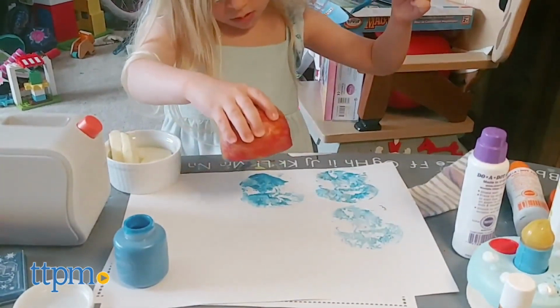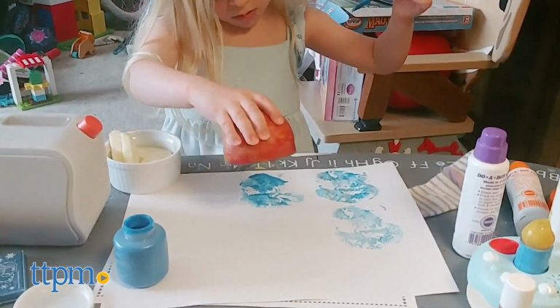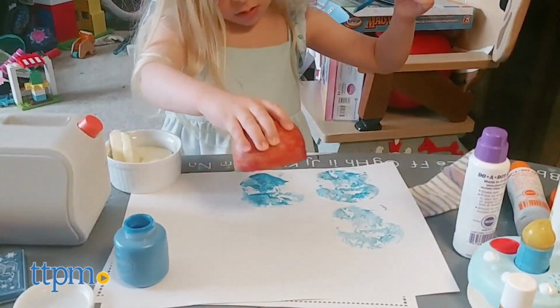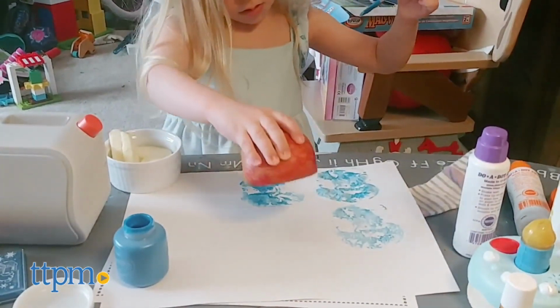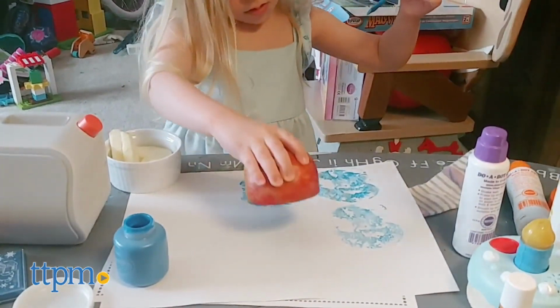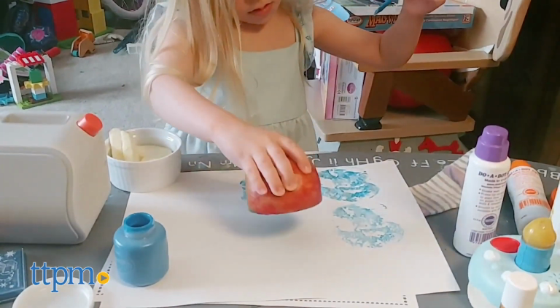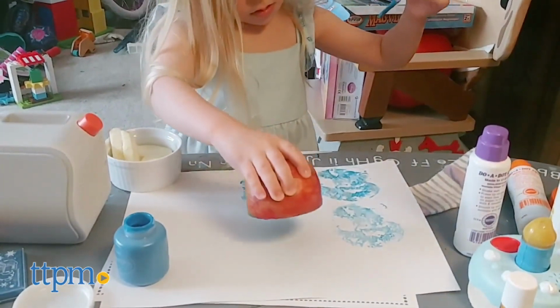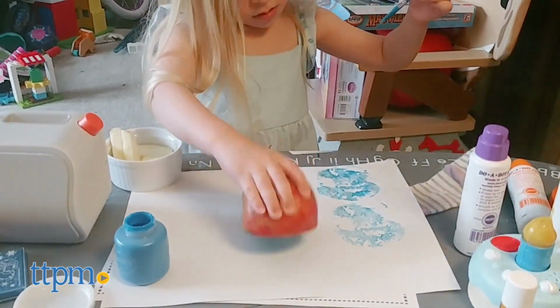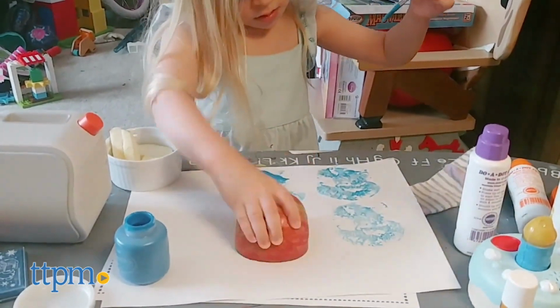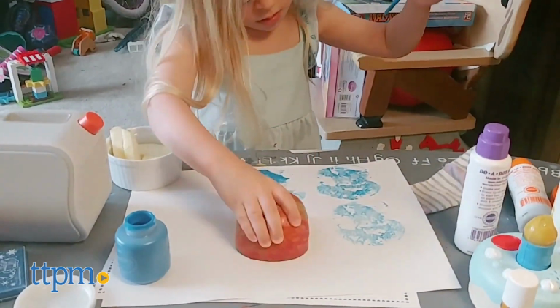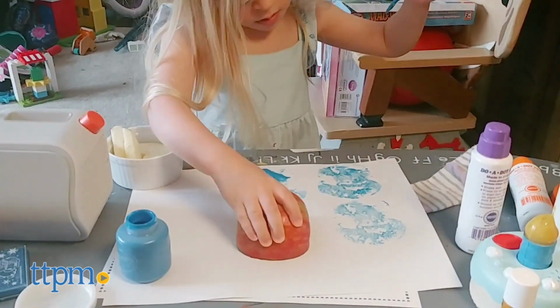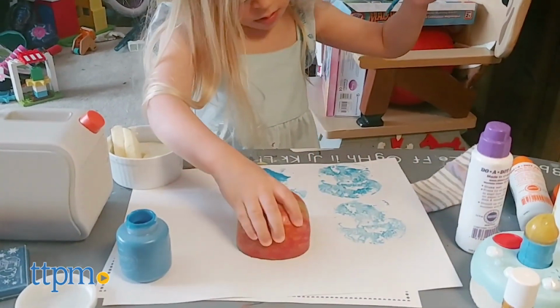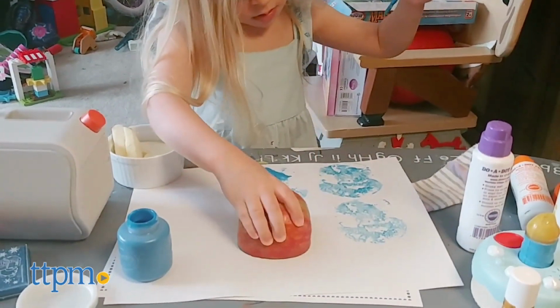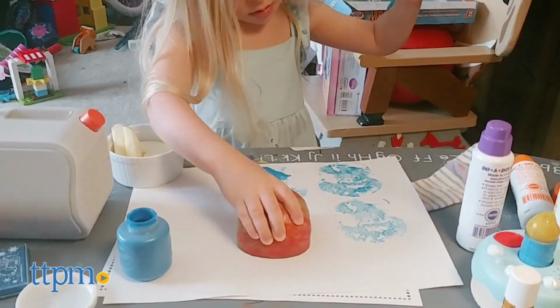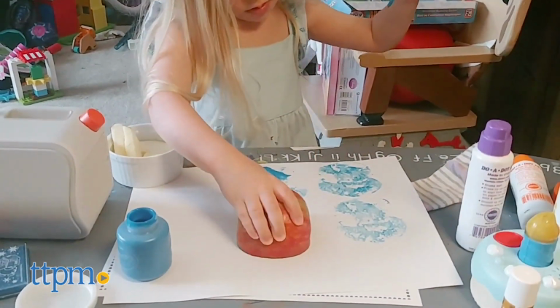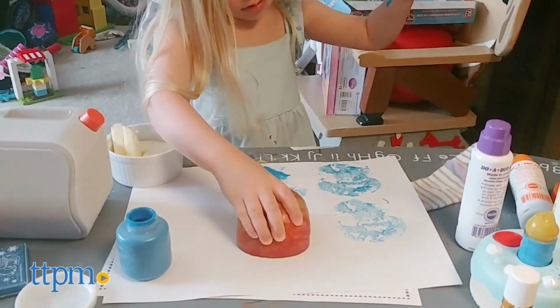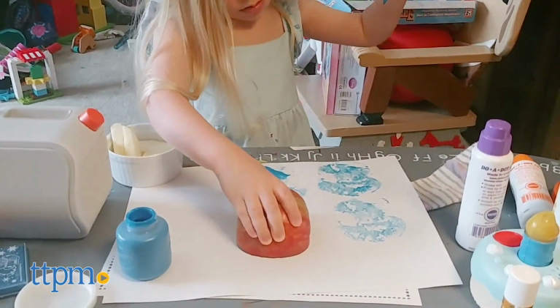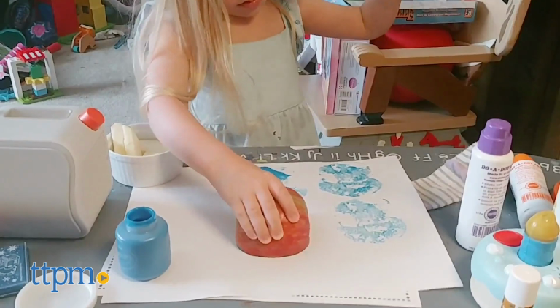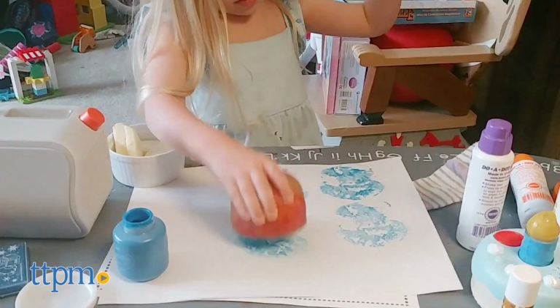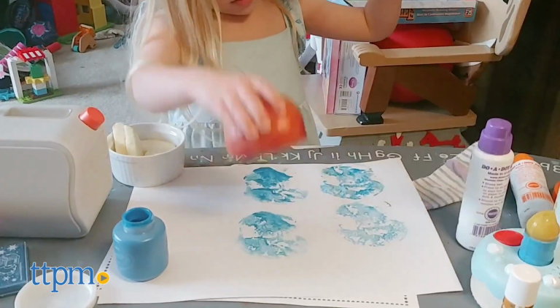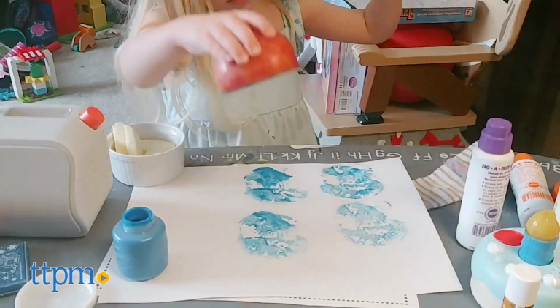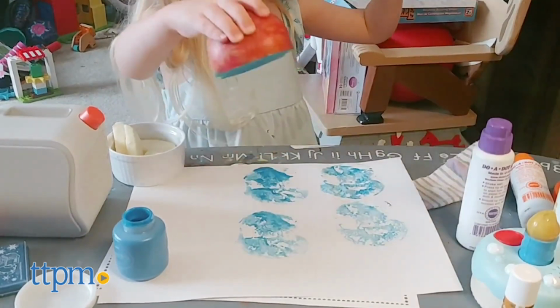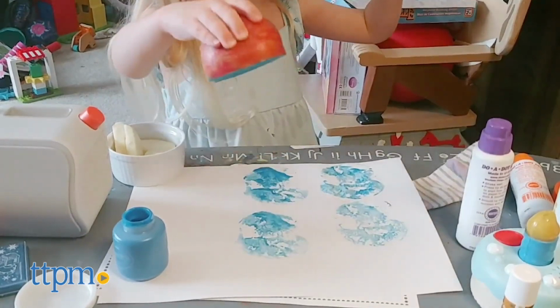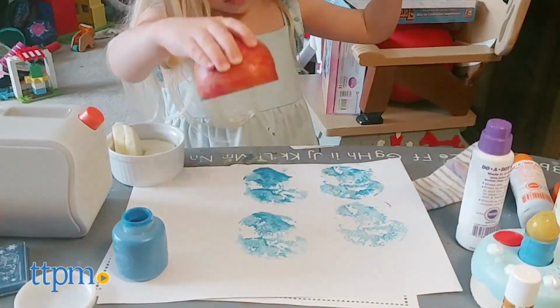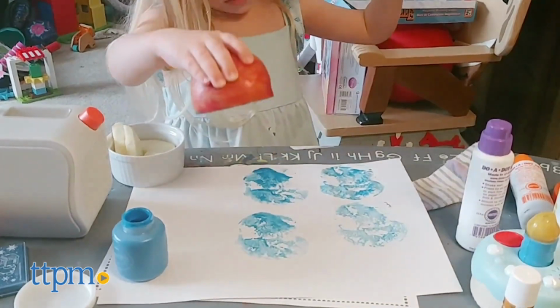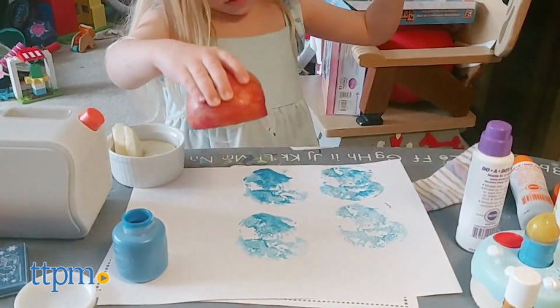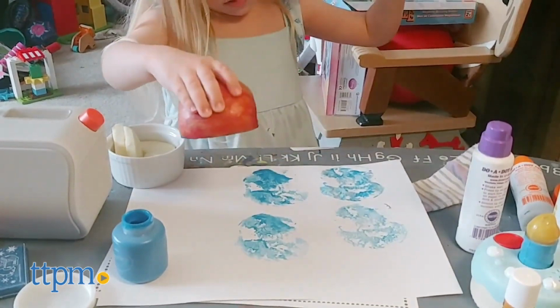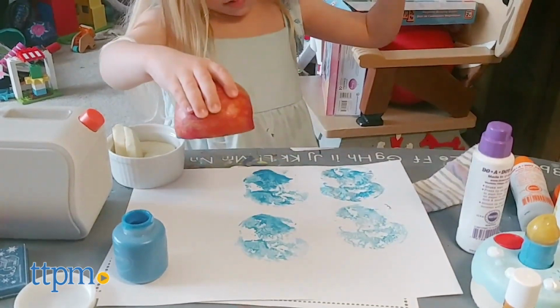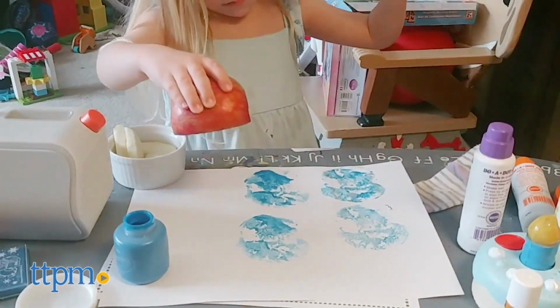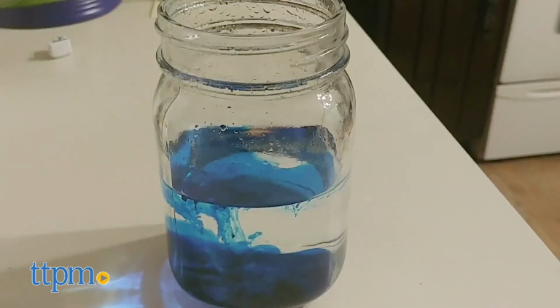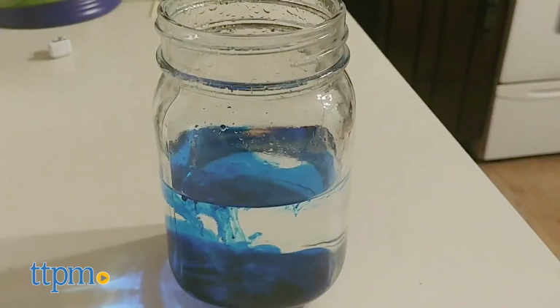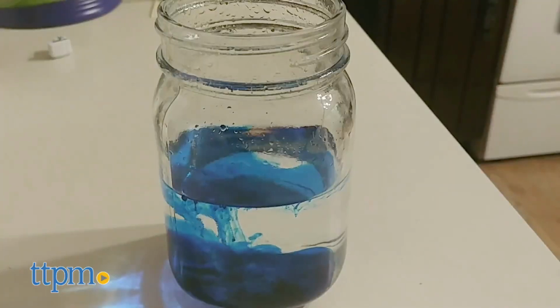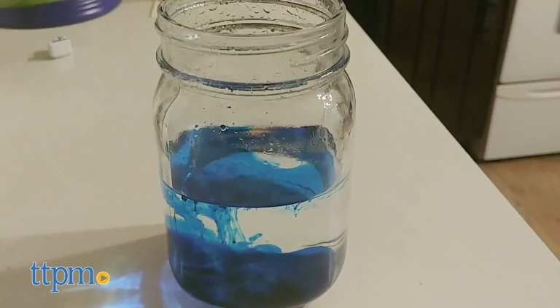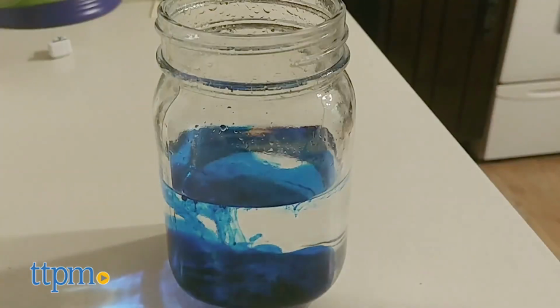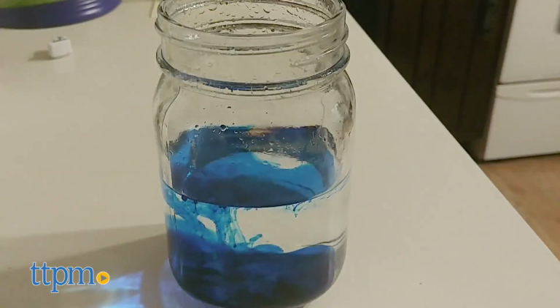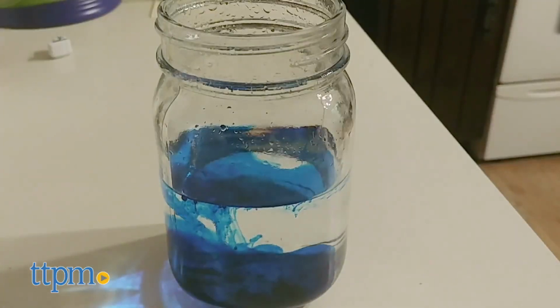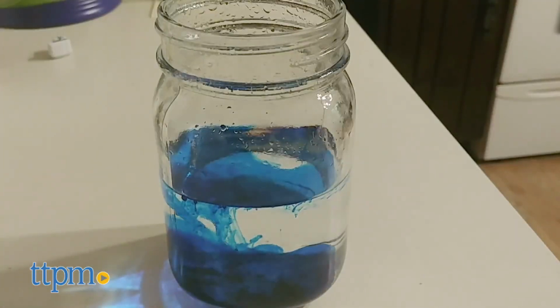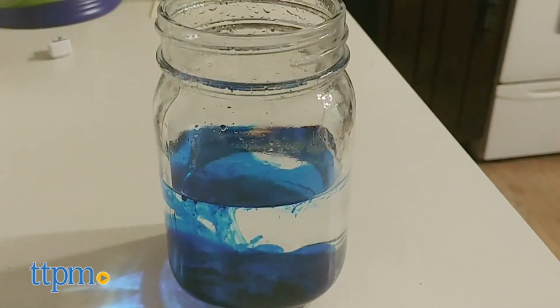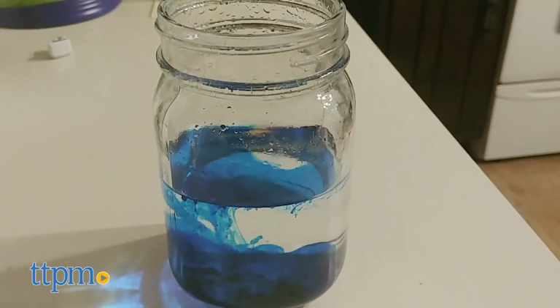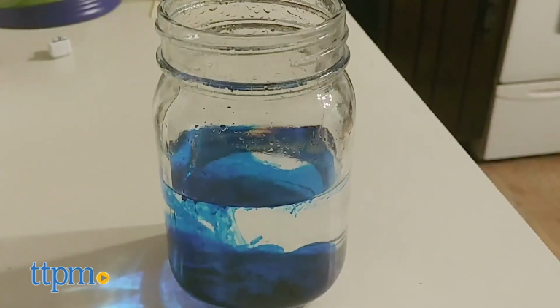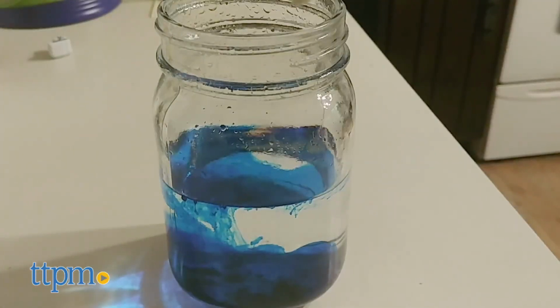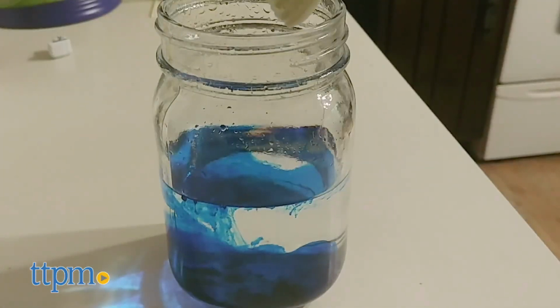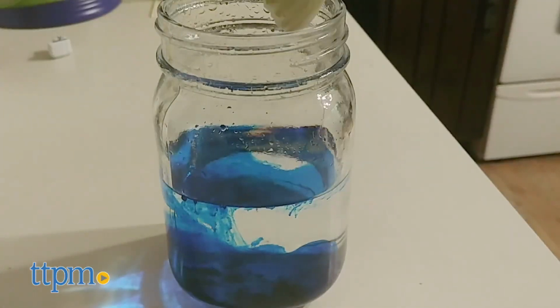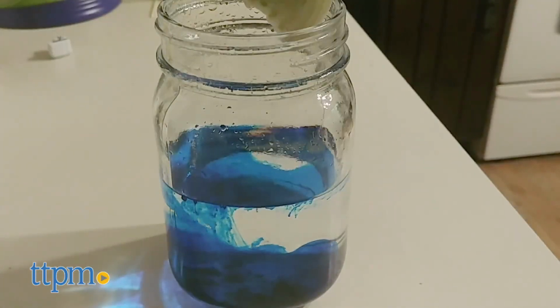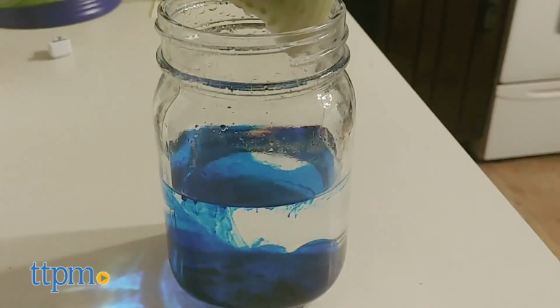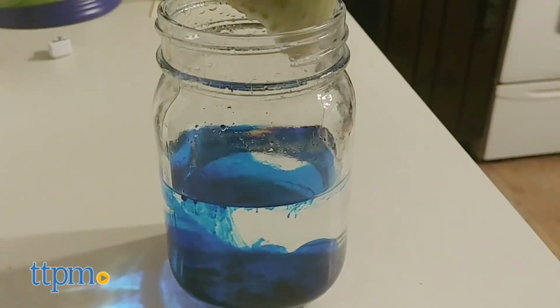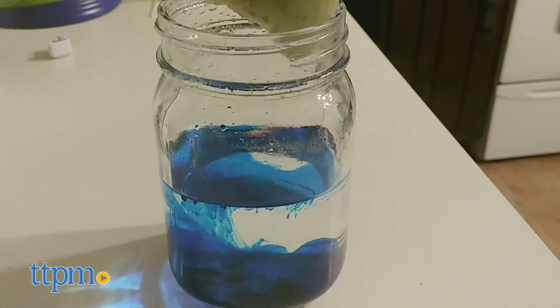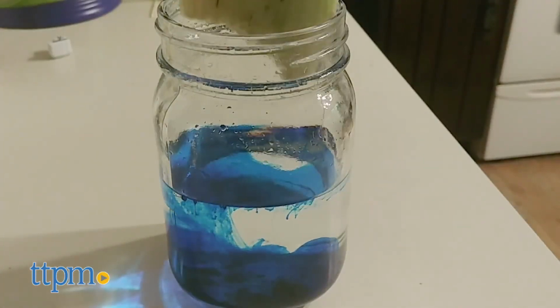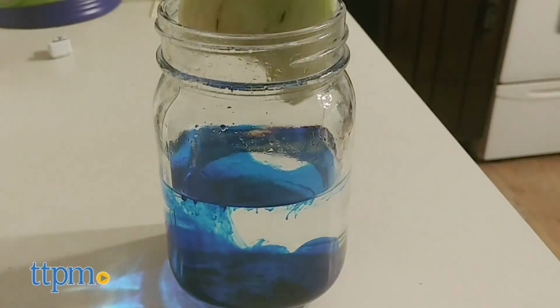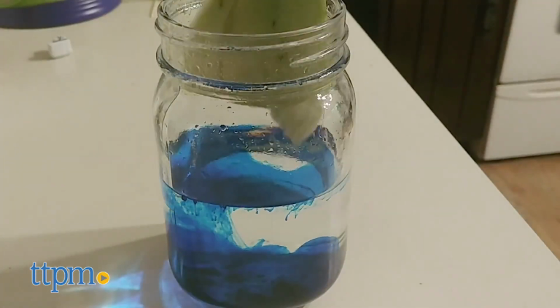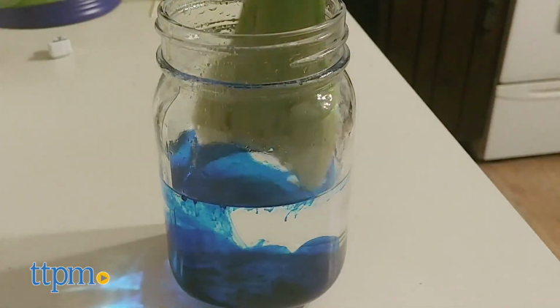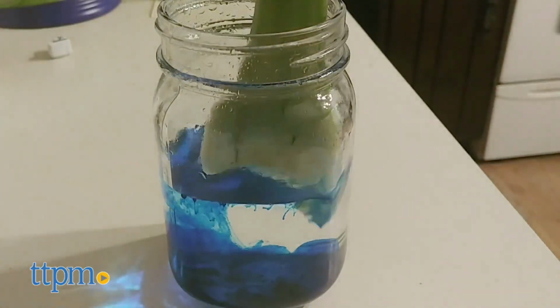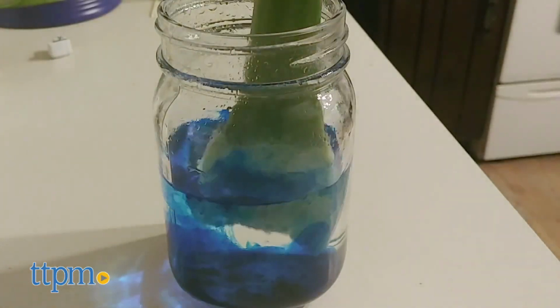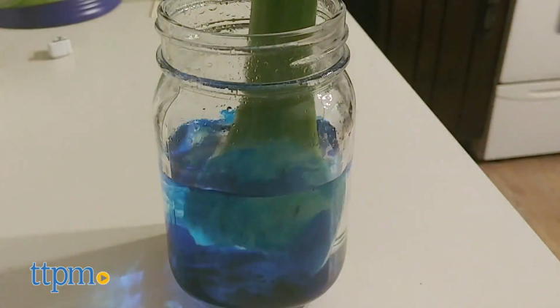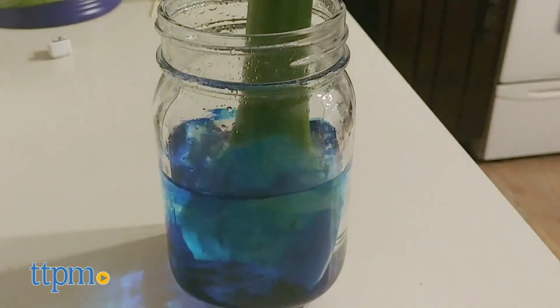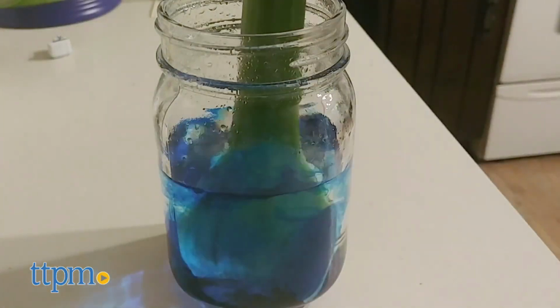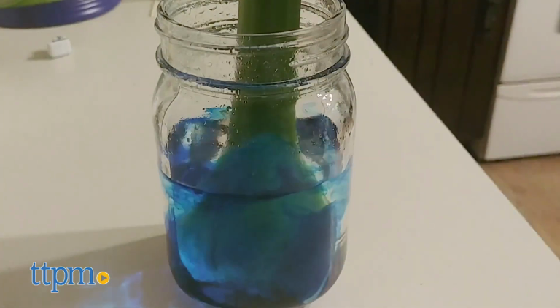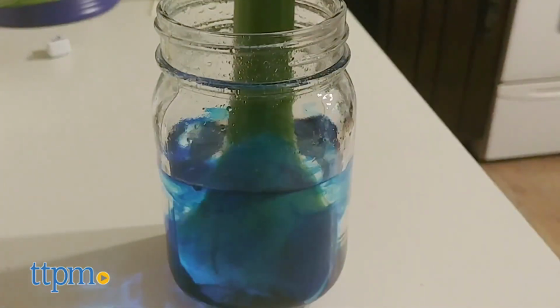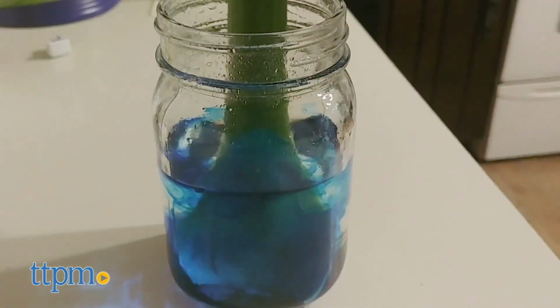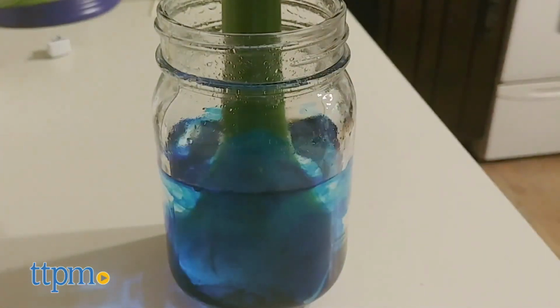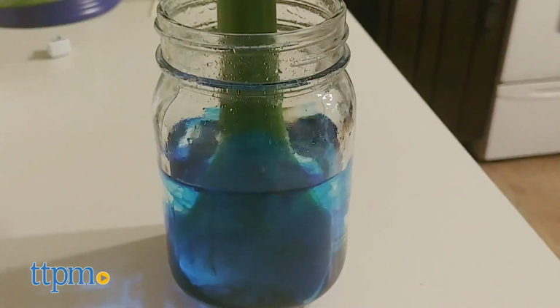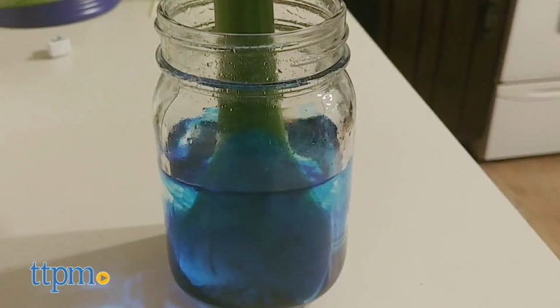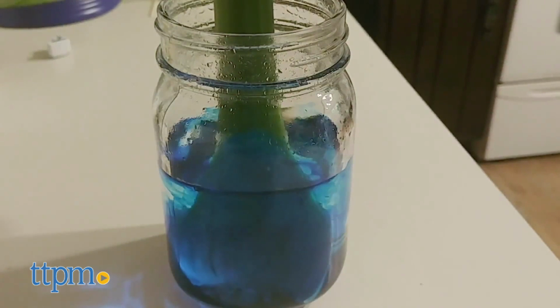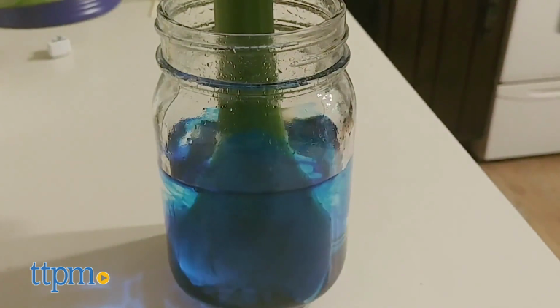Both of these are for ages 8 and up. Some of the experiments can get messy, so cover your work surface and wear gloves or old clothes if you're concerned about staining.